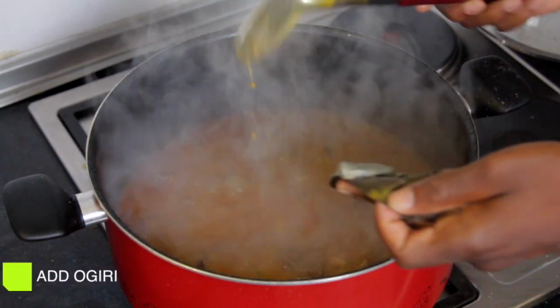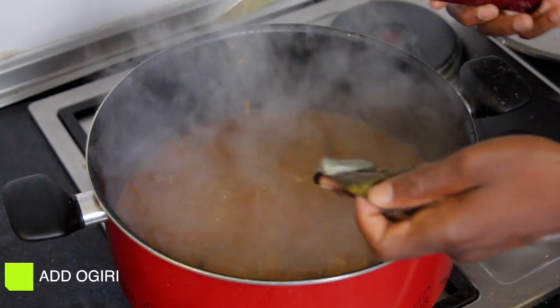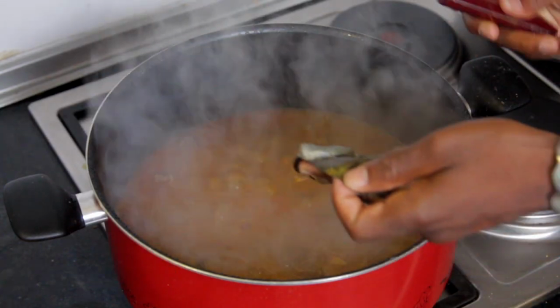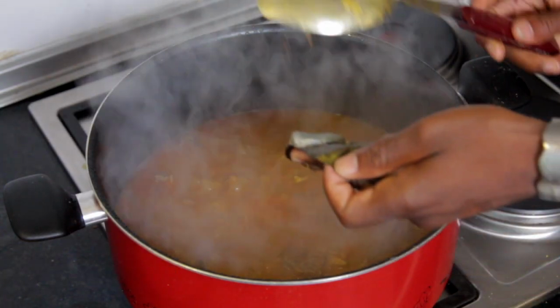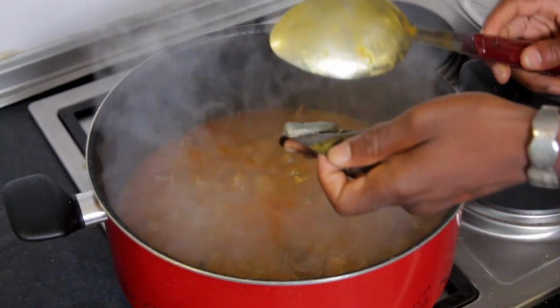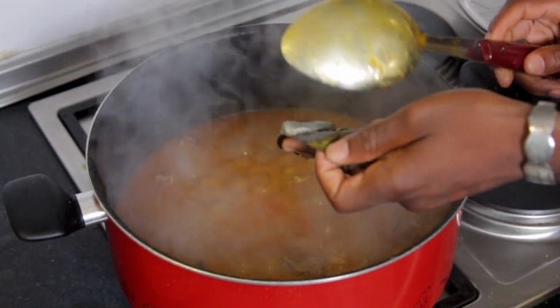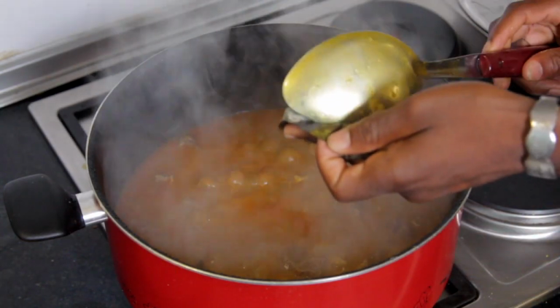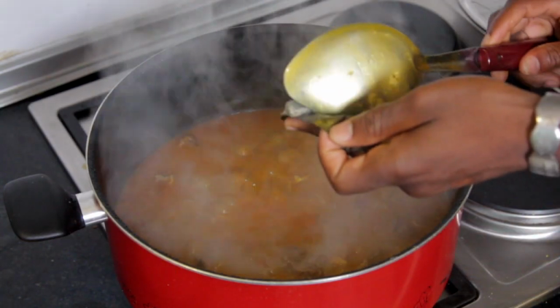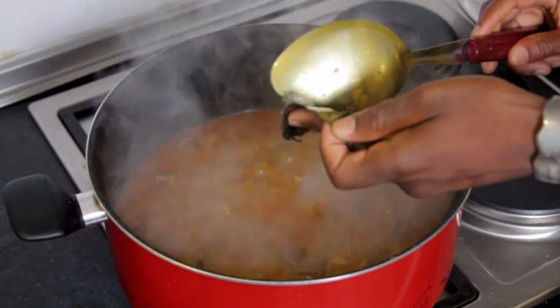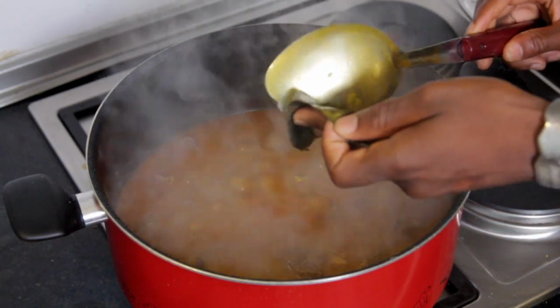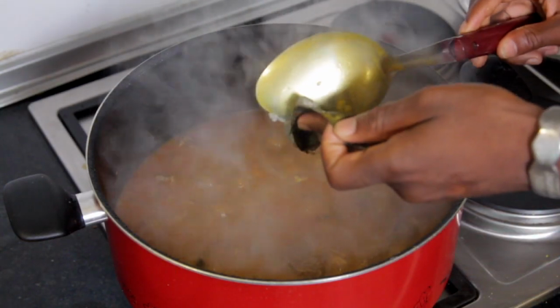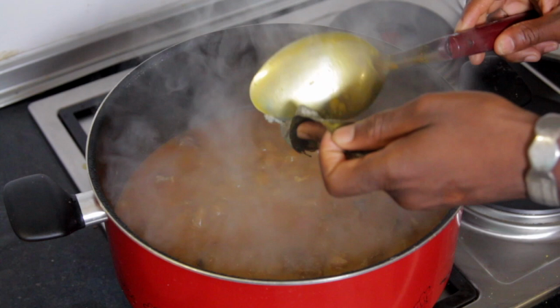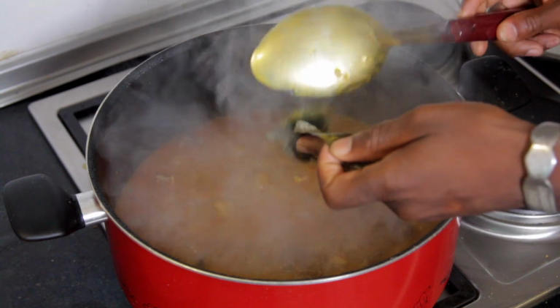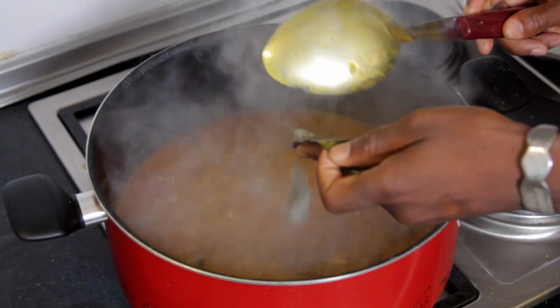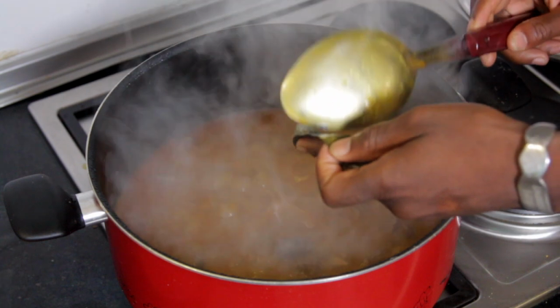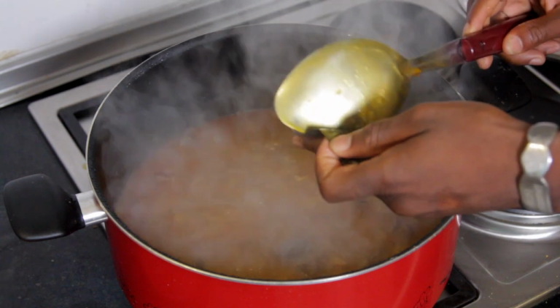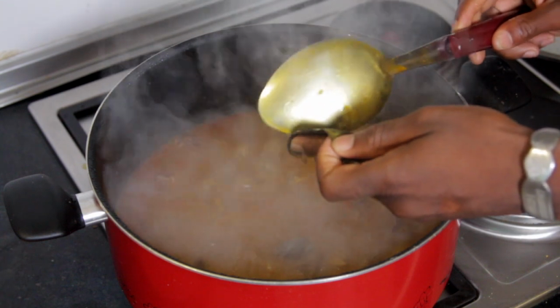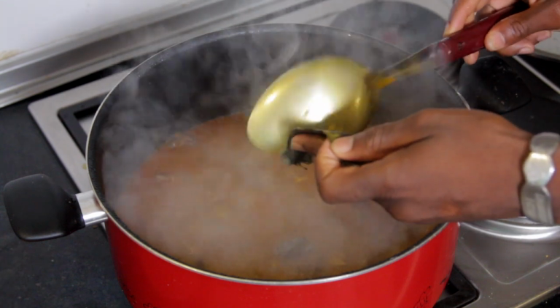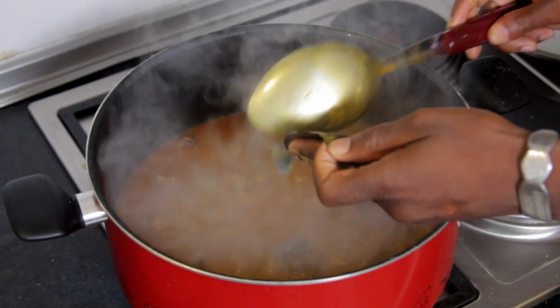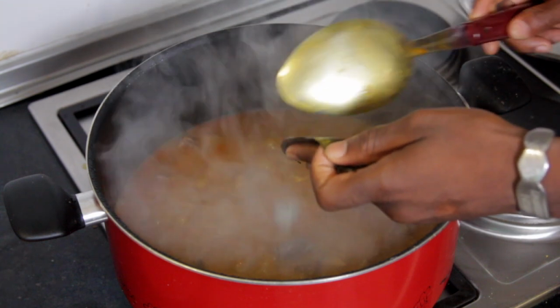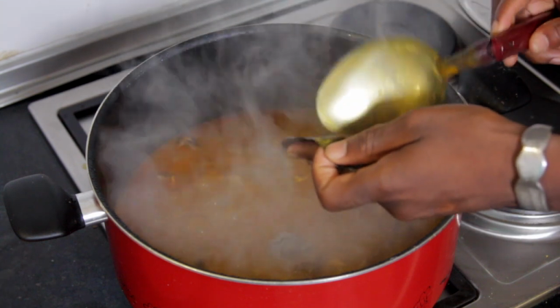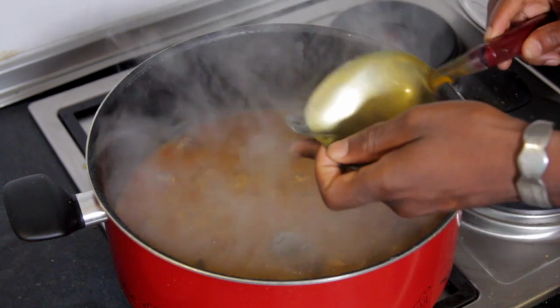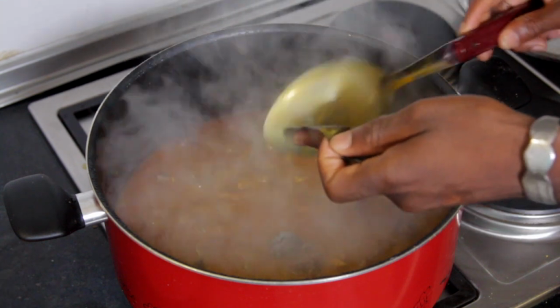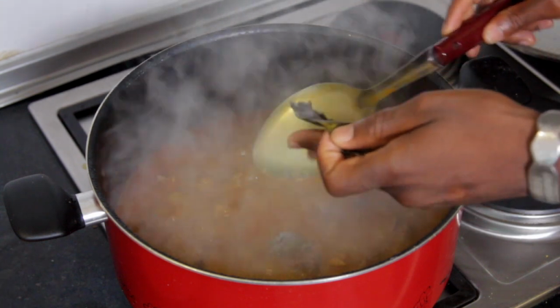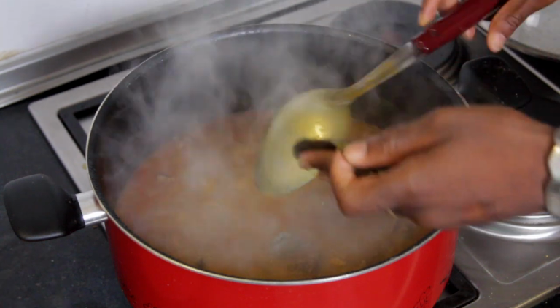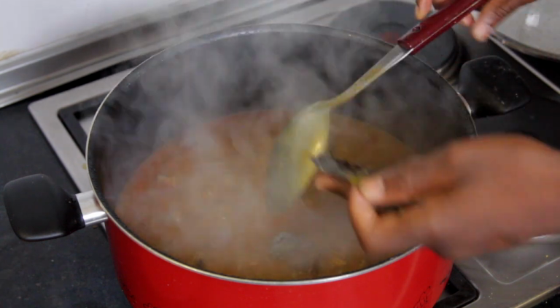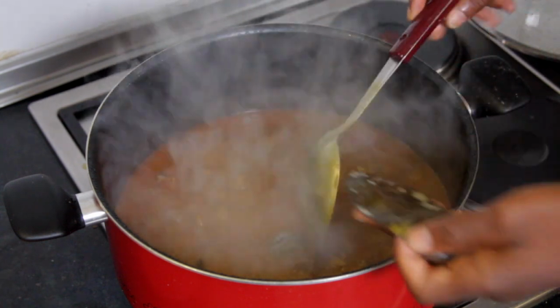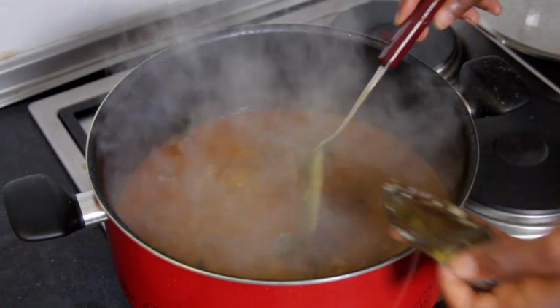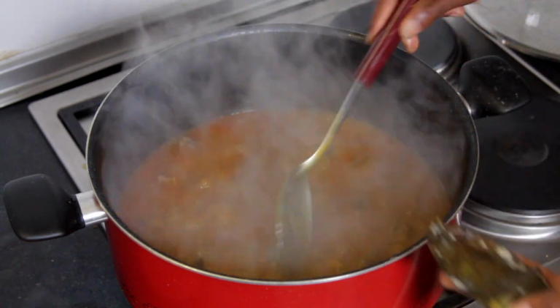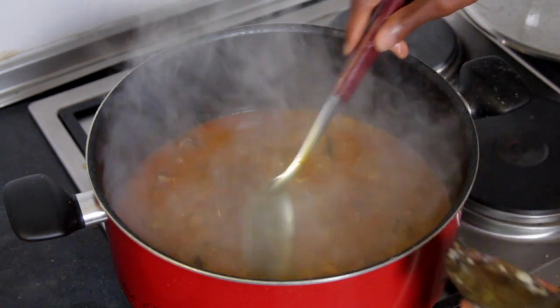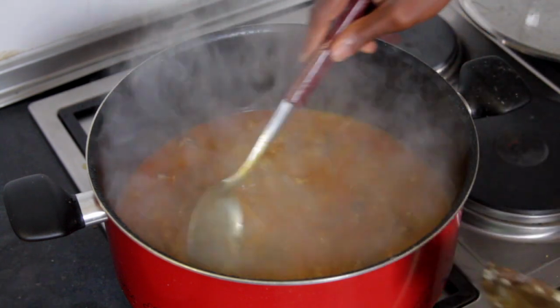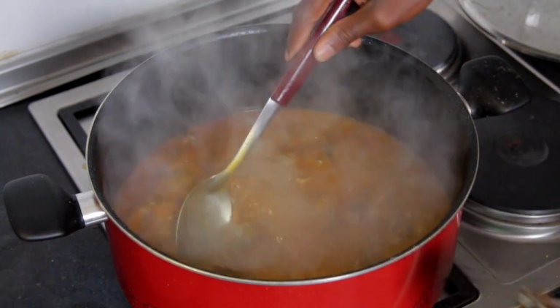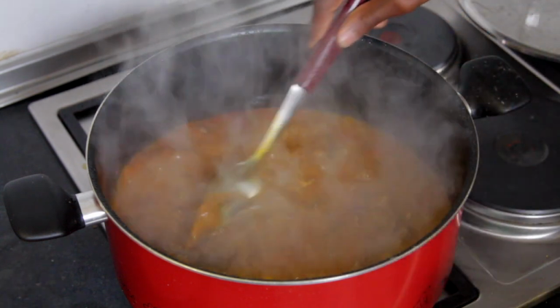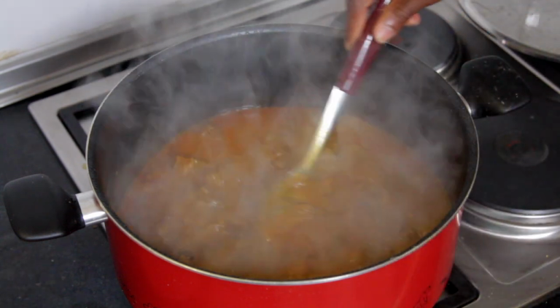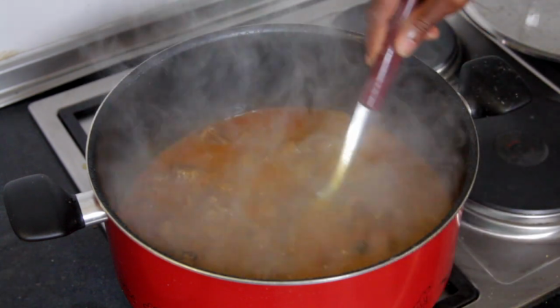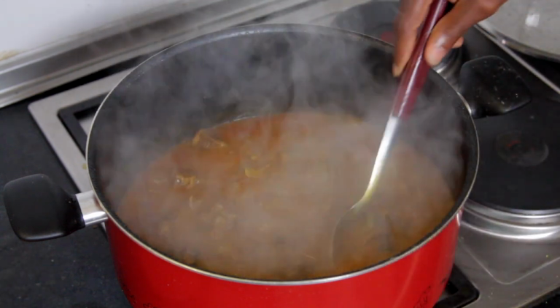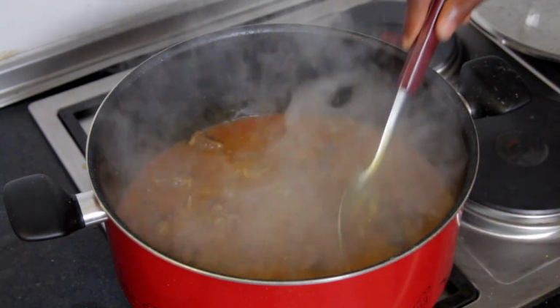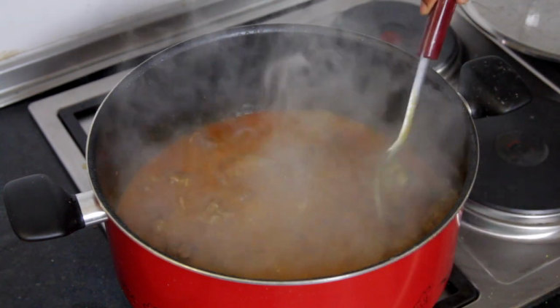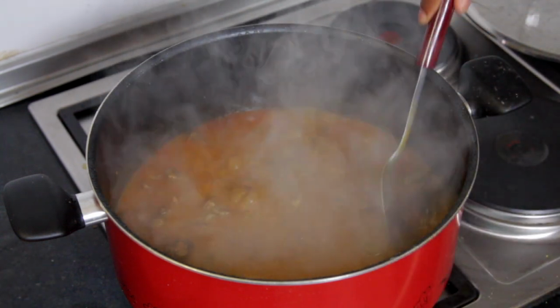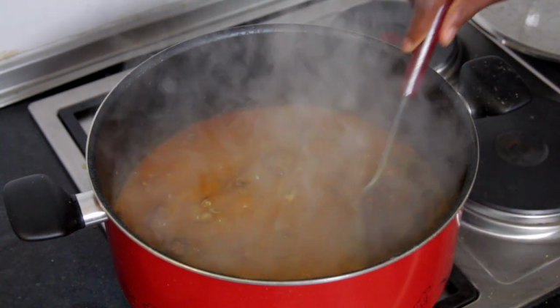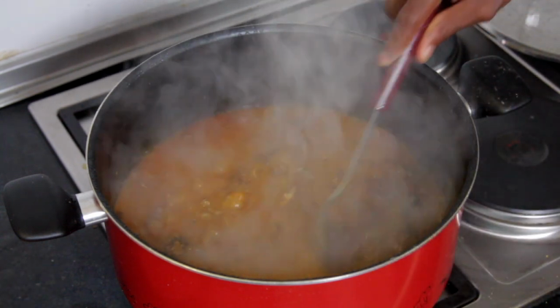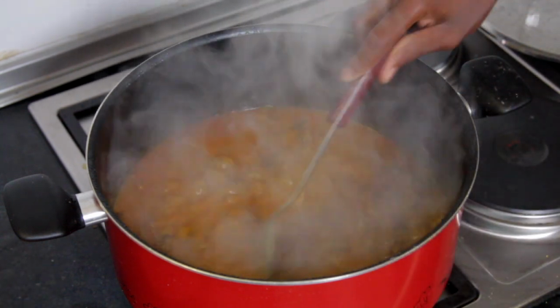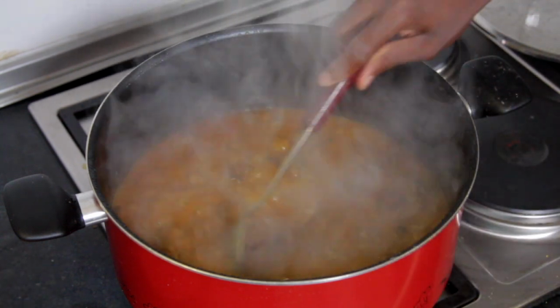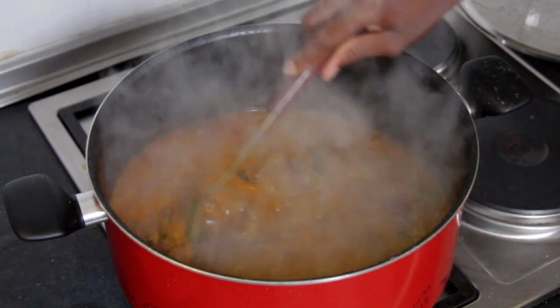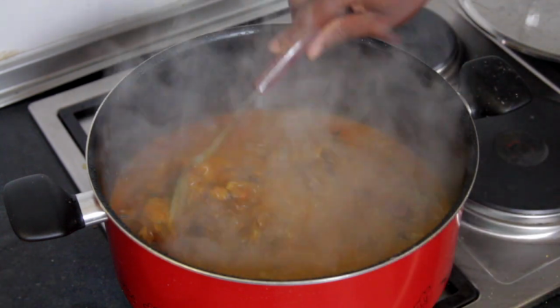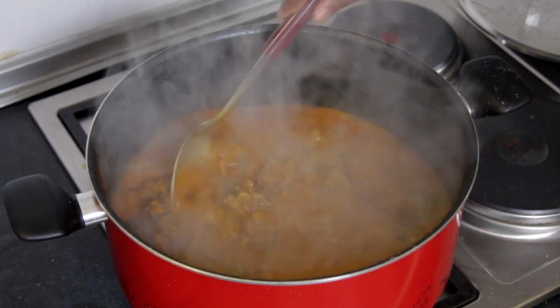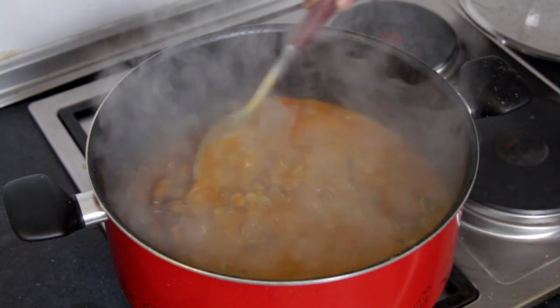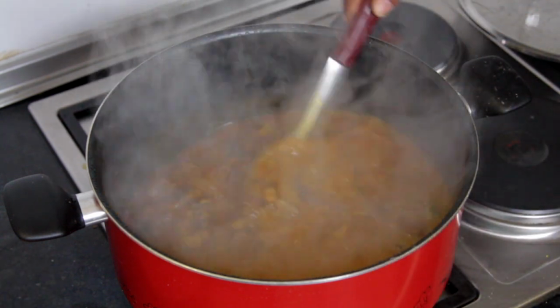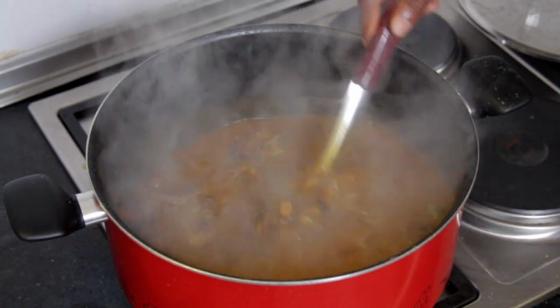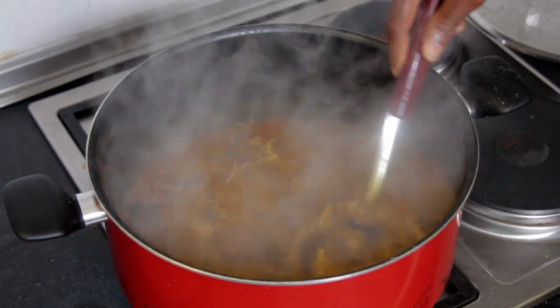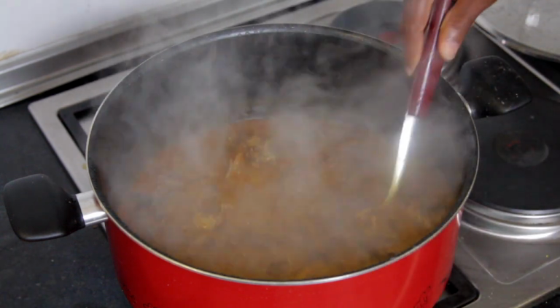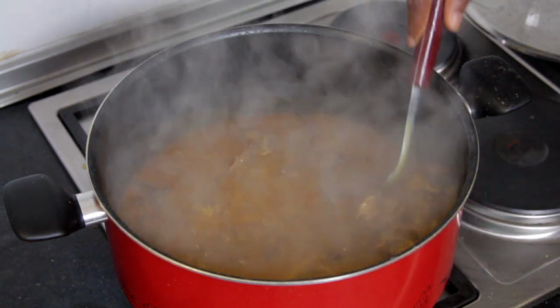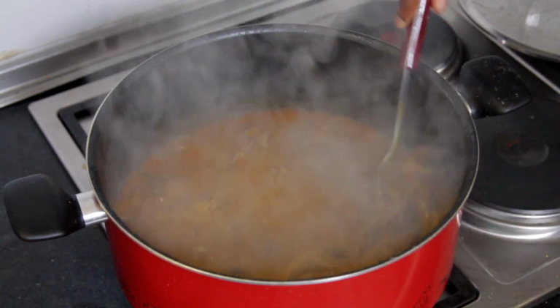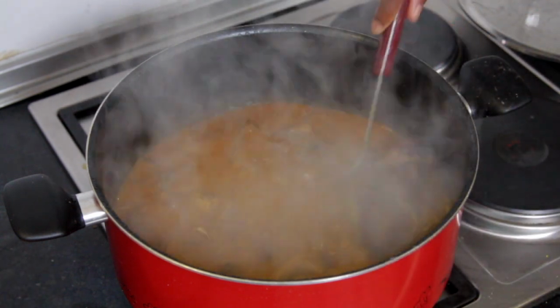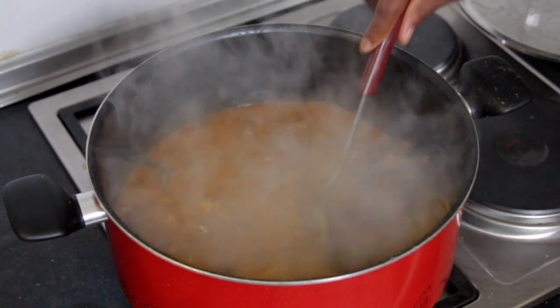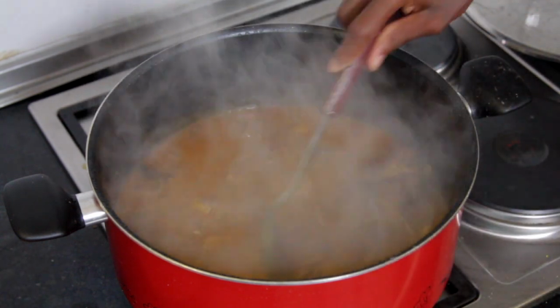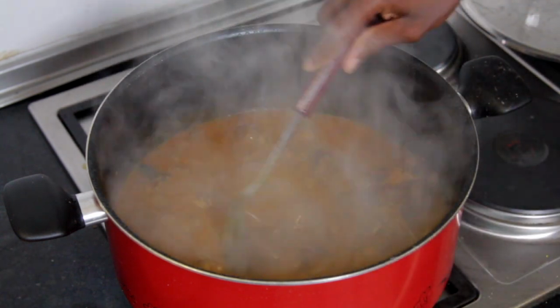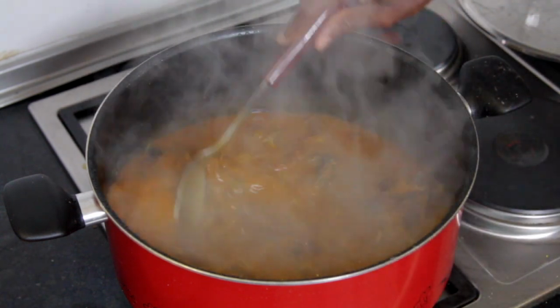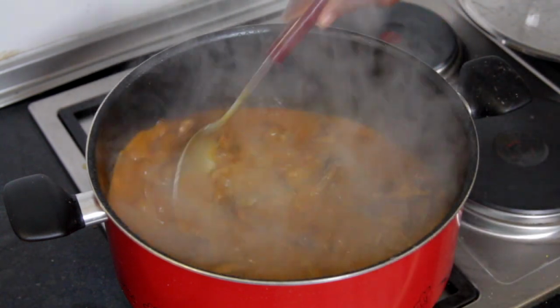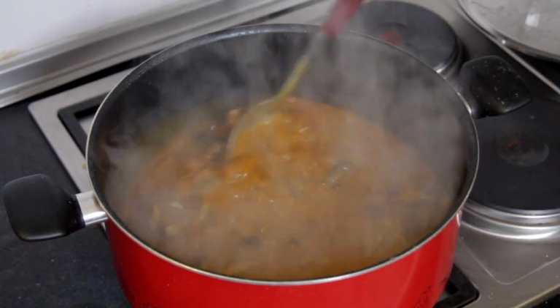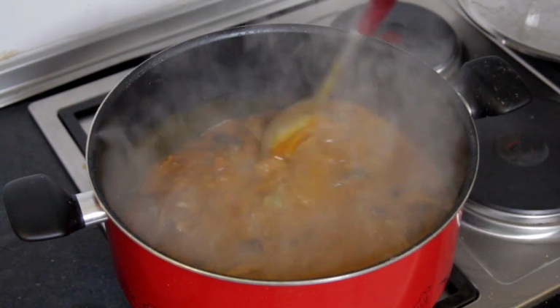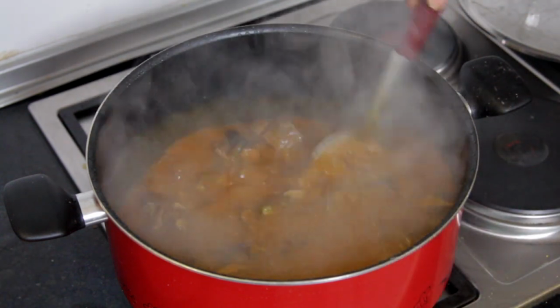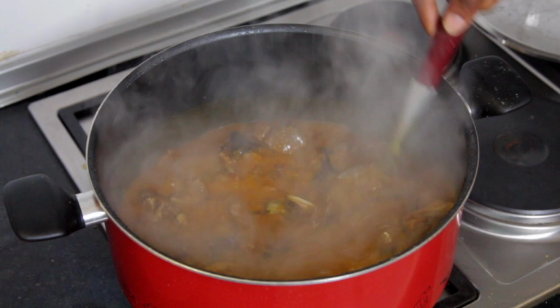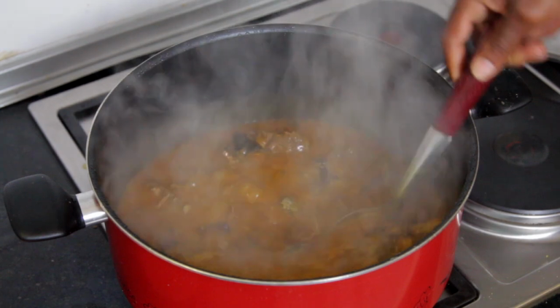Ogiri is the Oha soup itself — without Ogiri there's no Oha soup — and you stir properly.